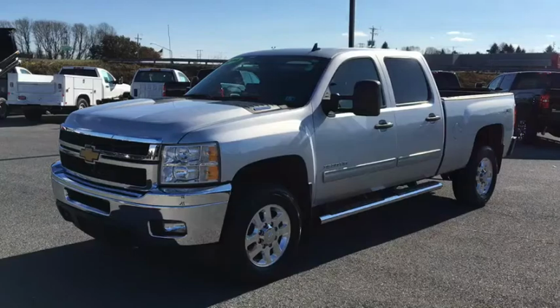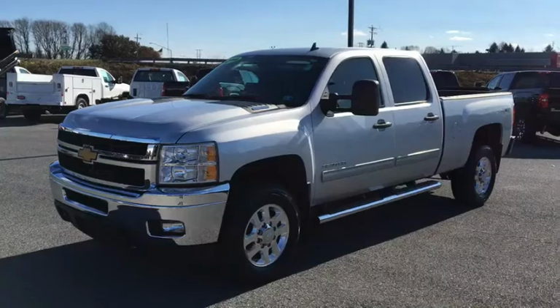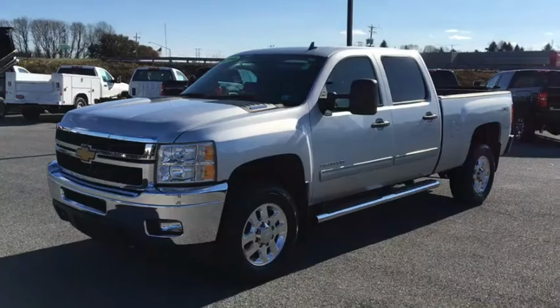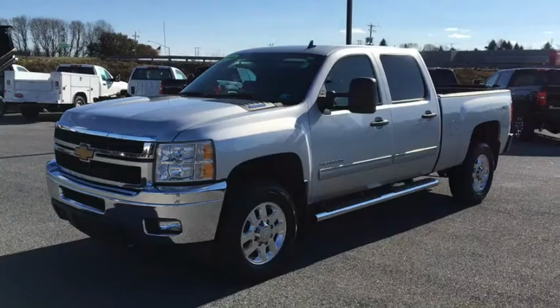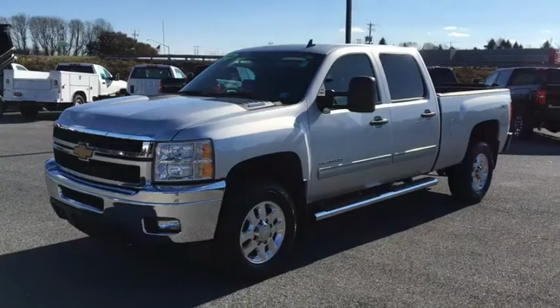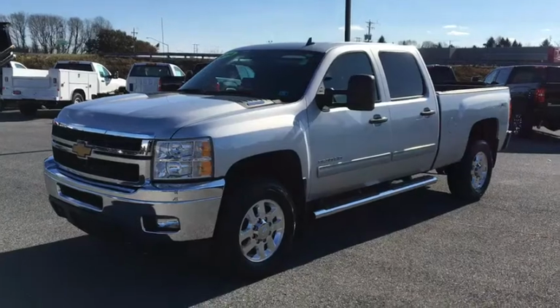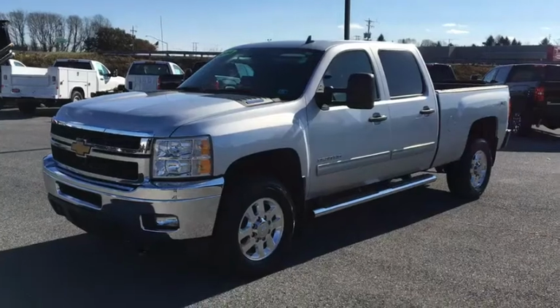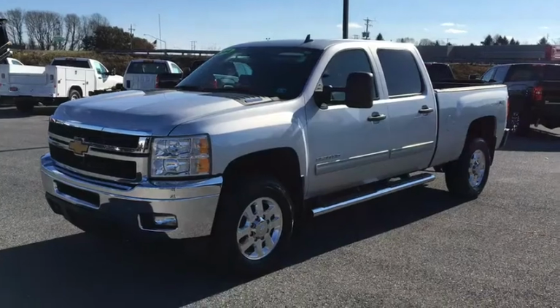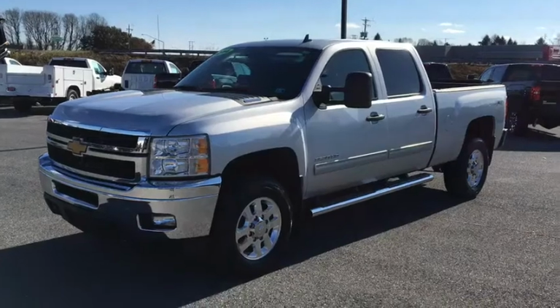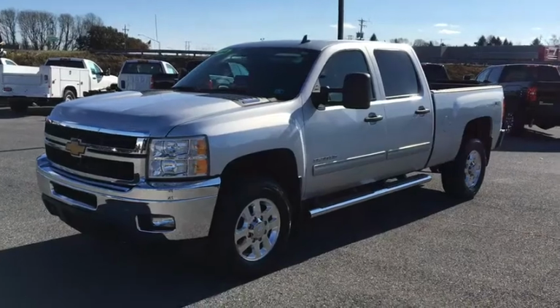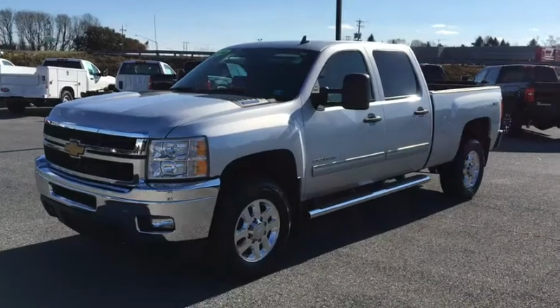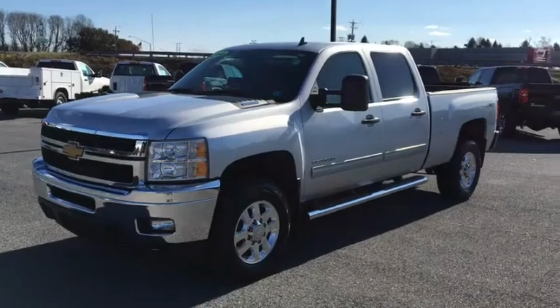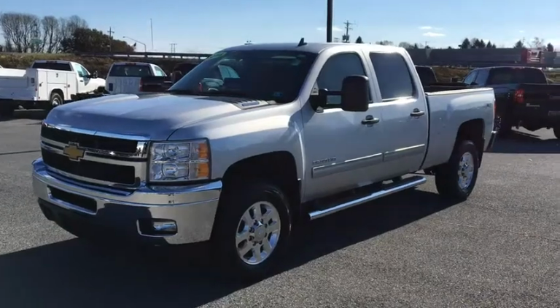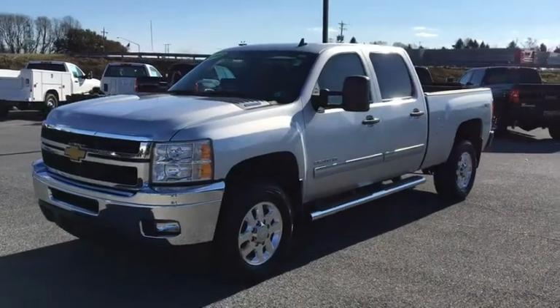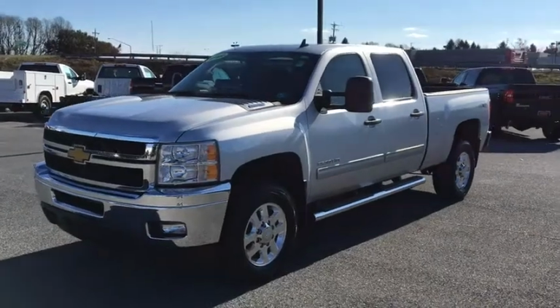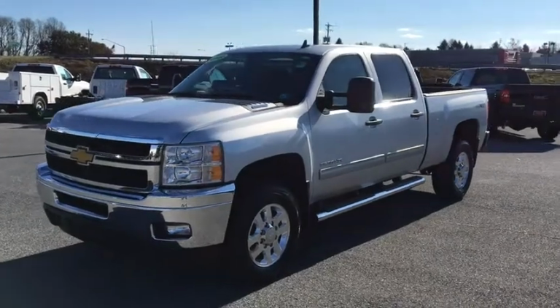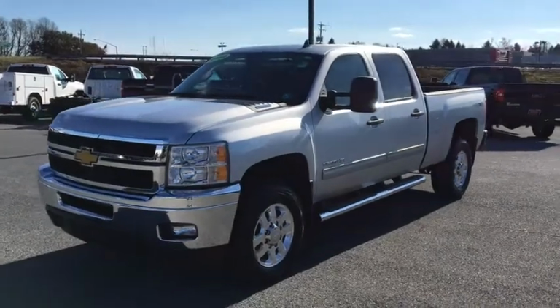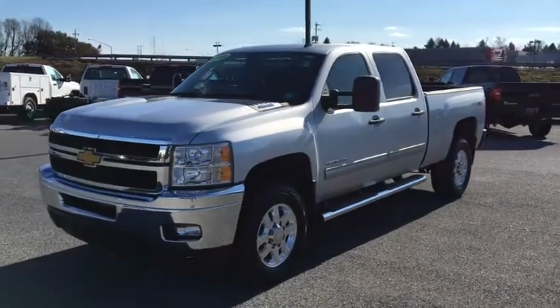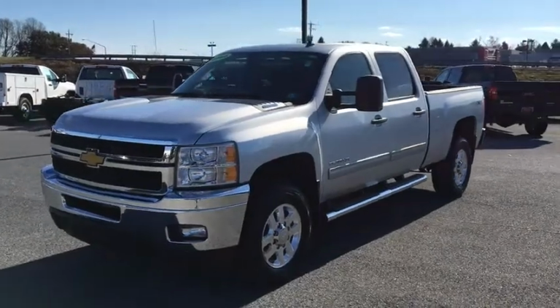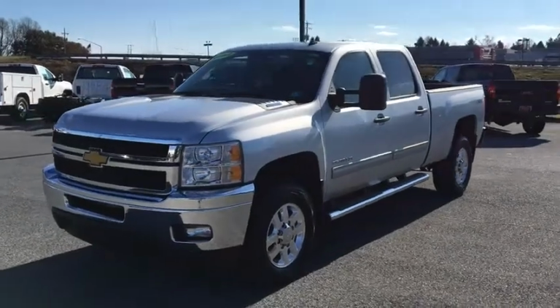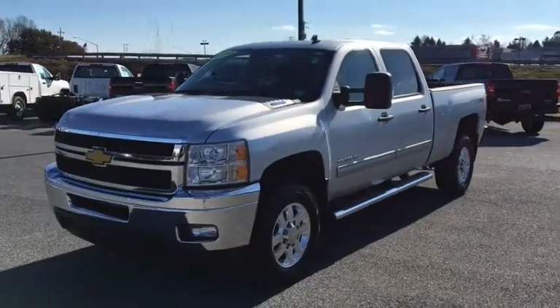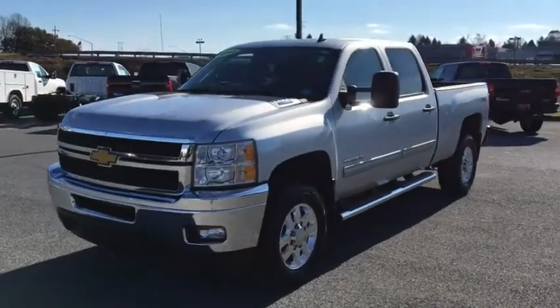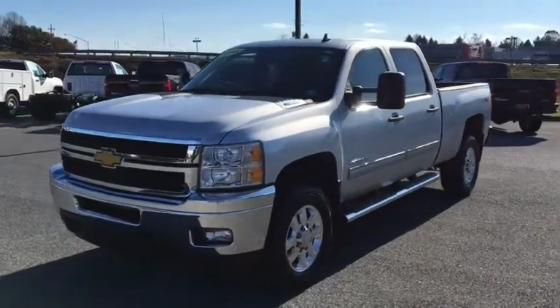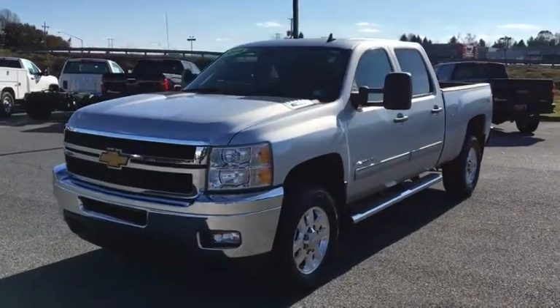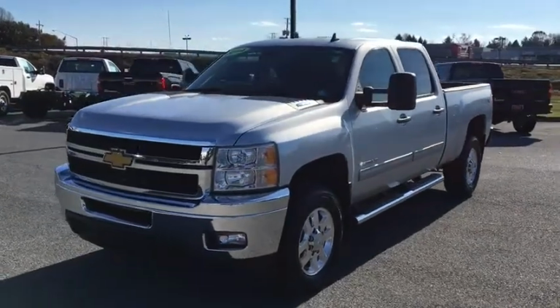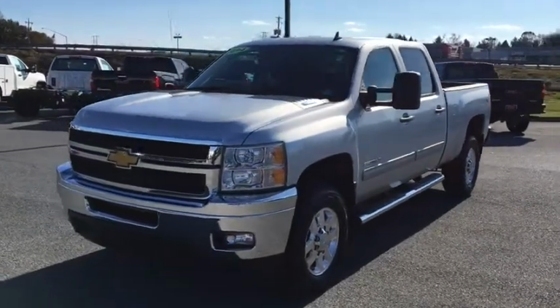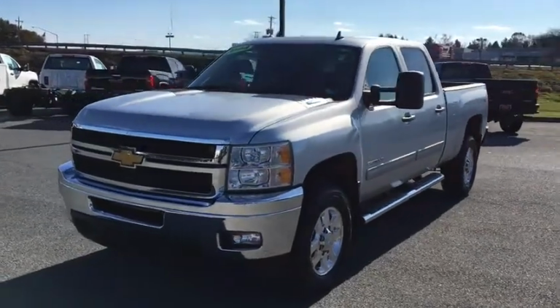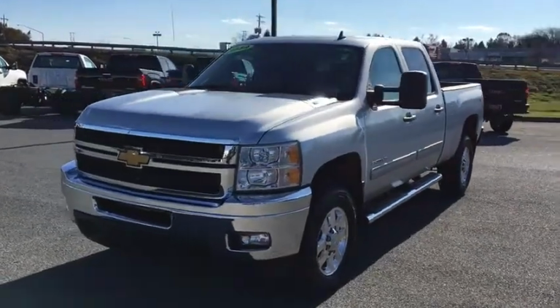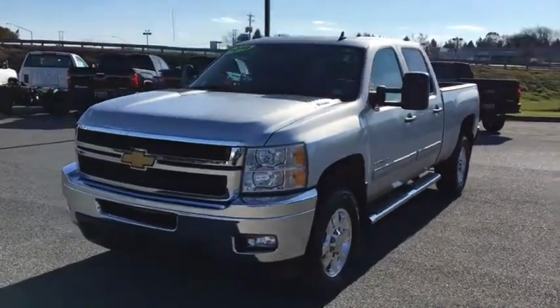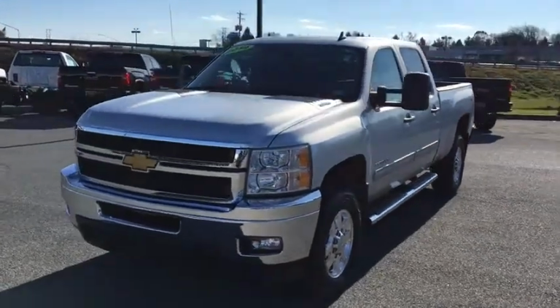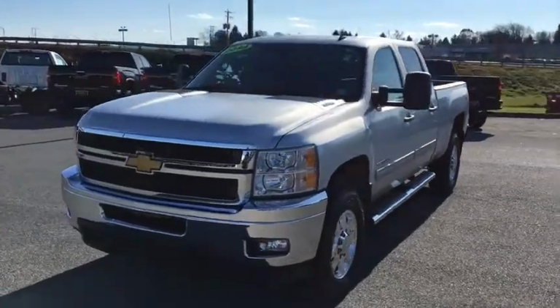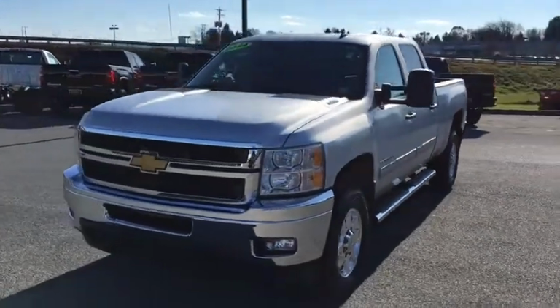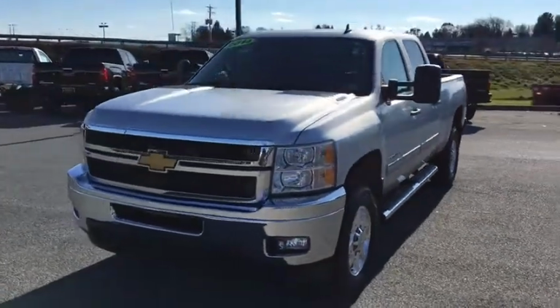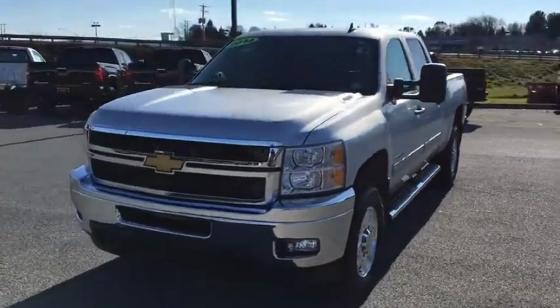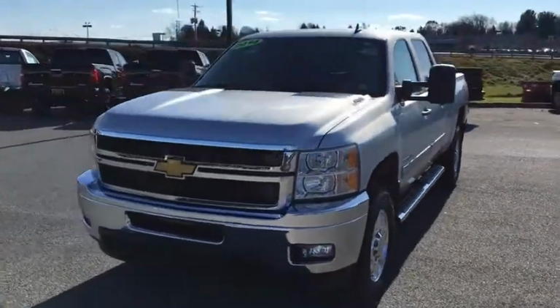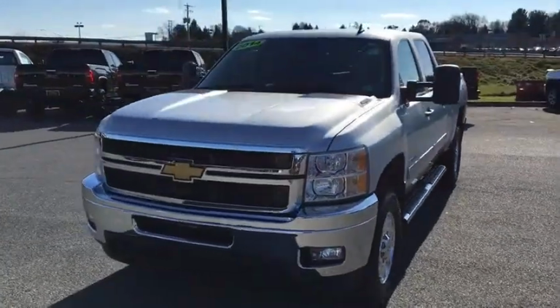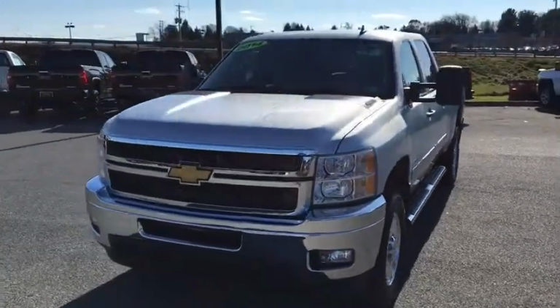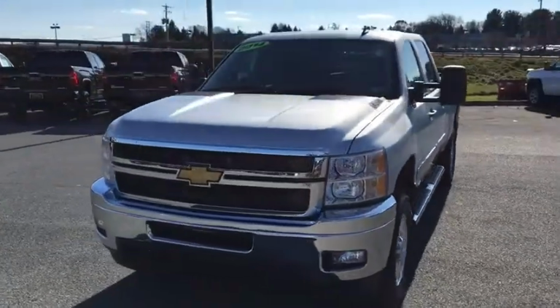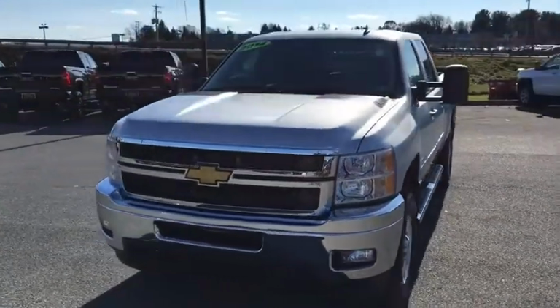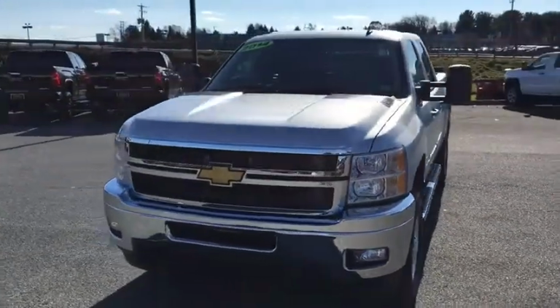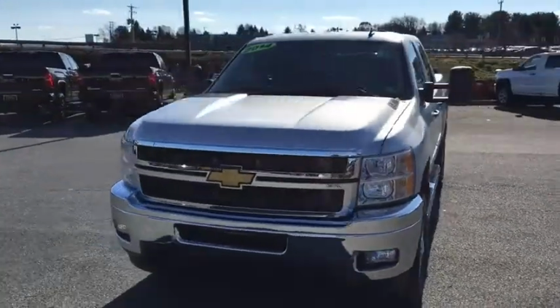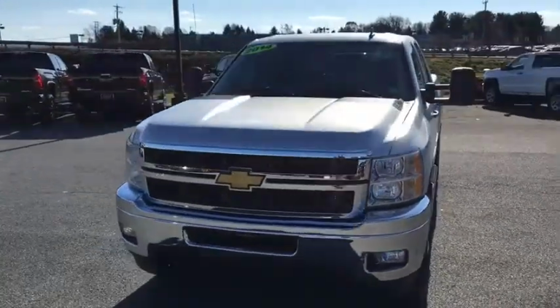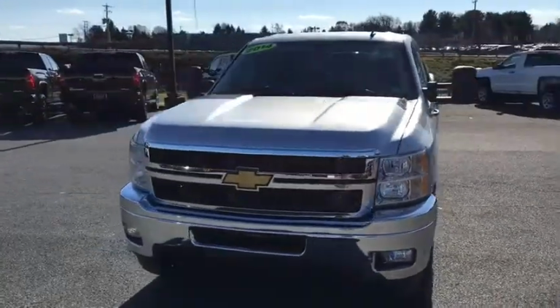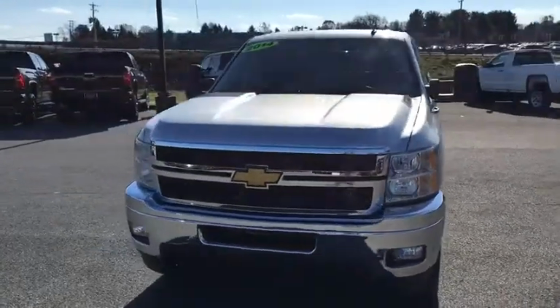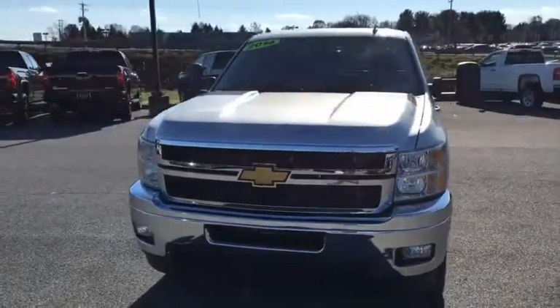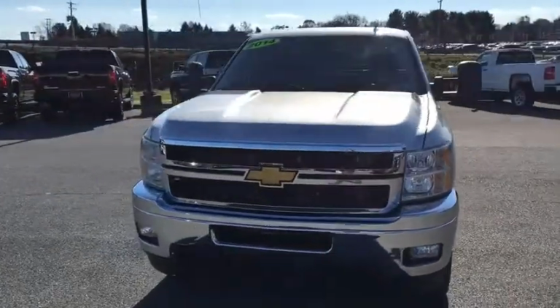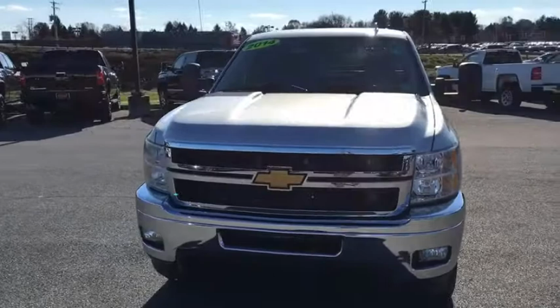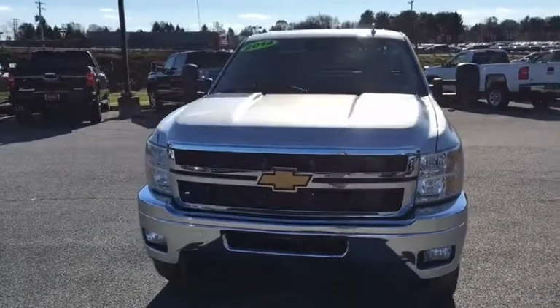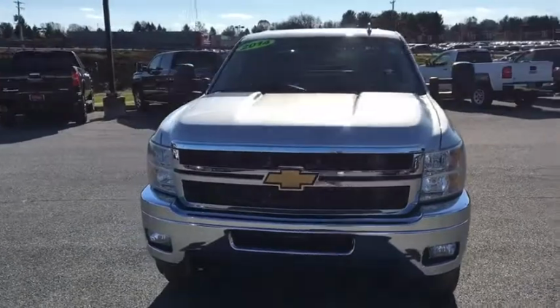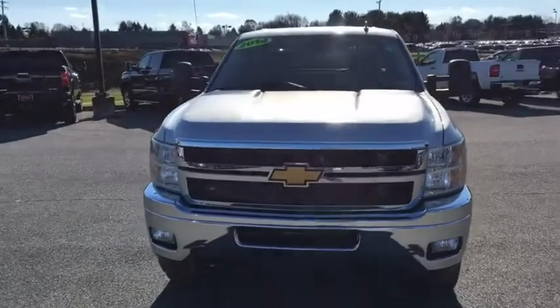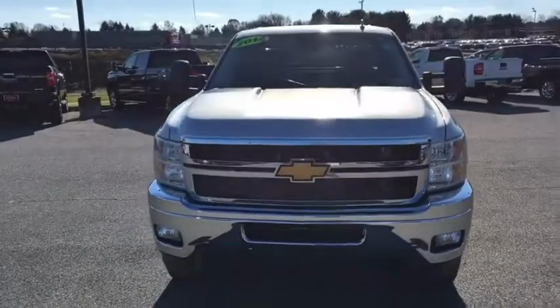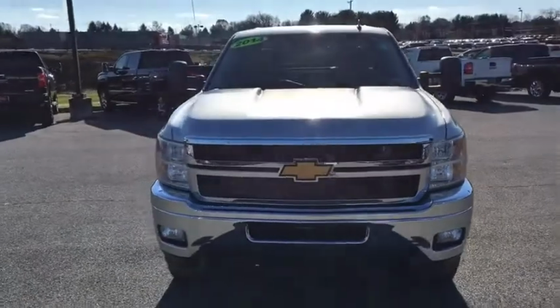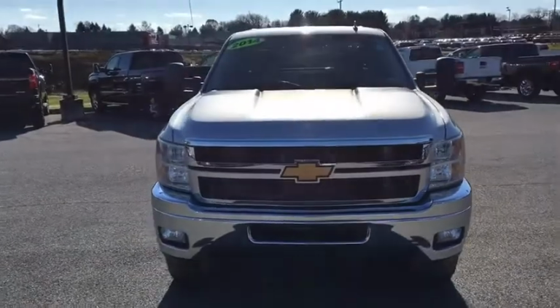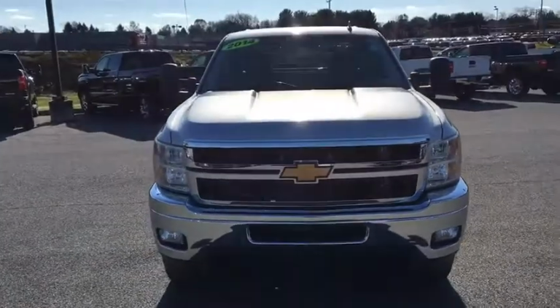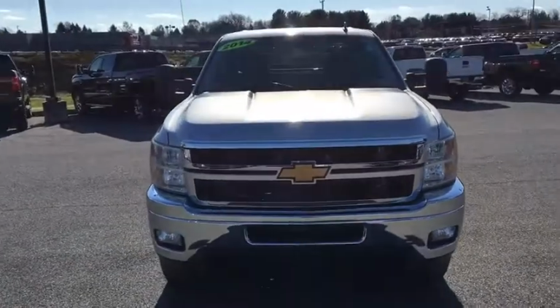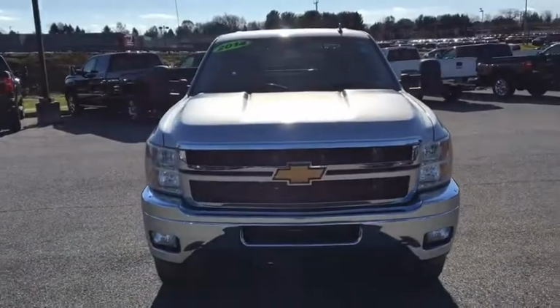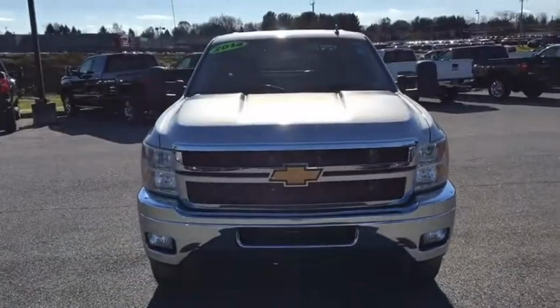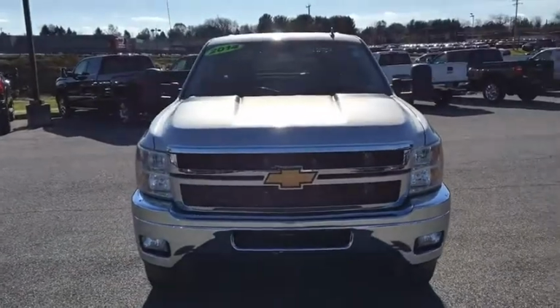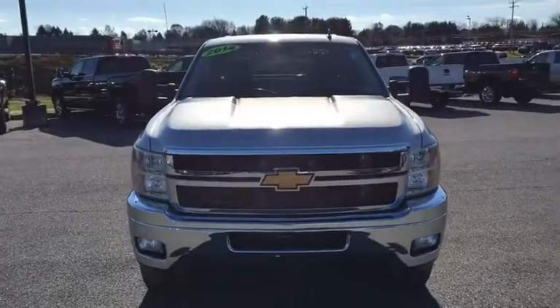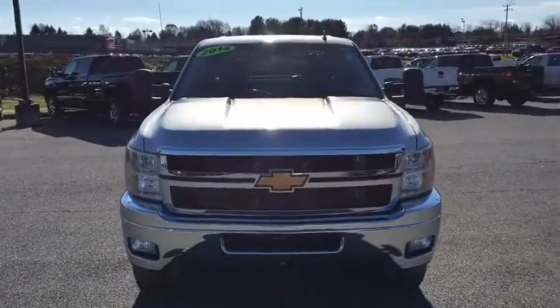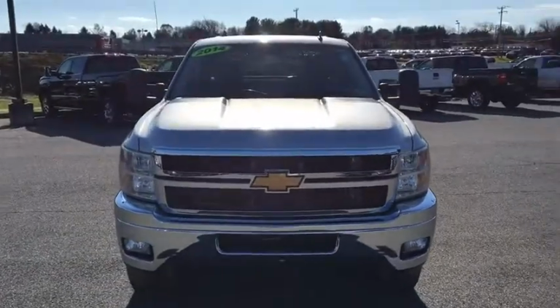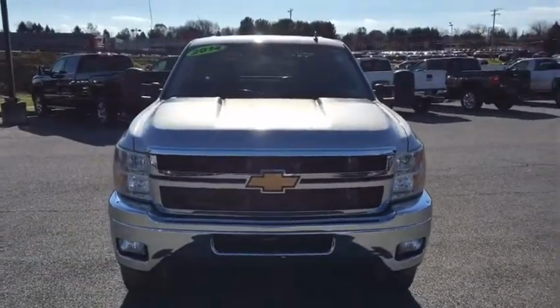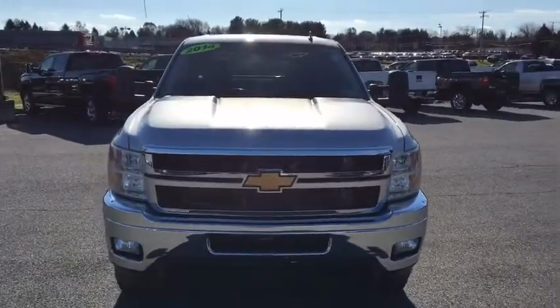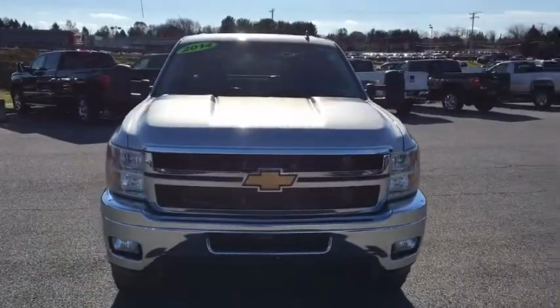The 2014 Chevrolet Silverado 3500 HD. Pros: everything. Cons: nothing.